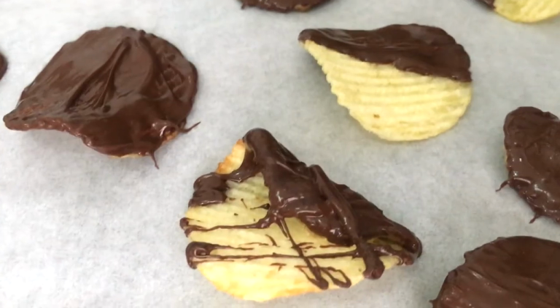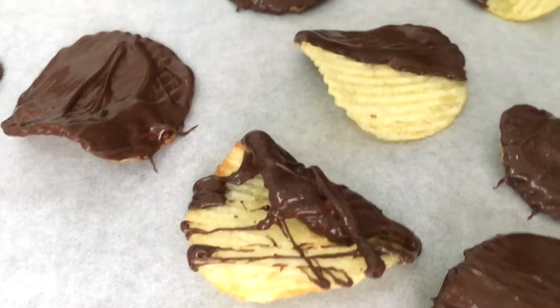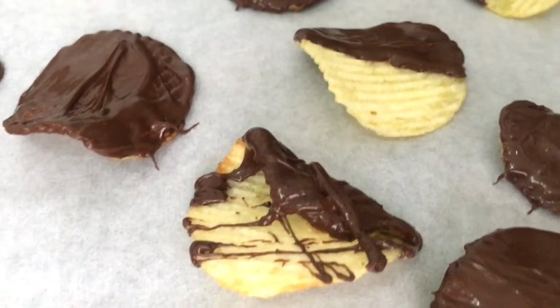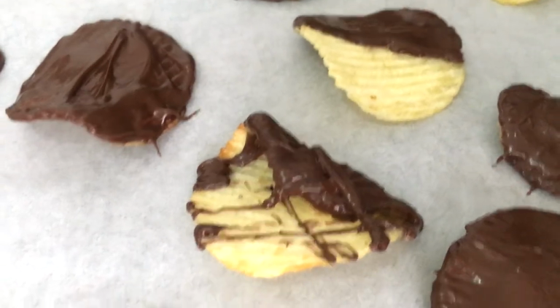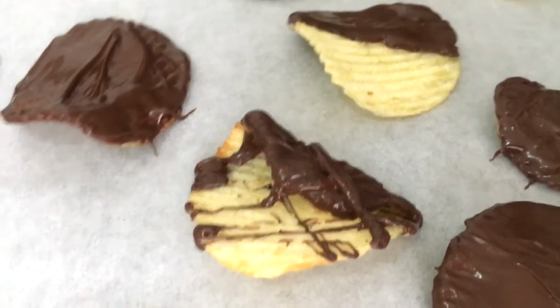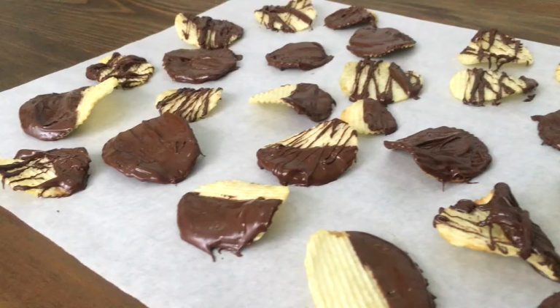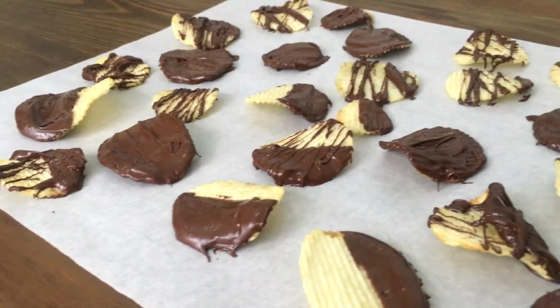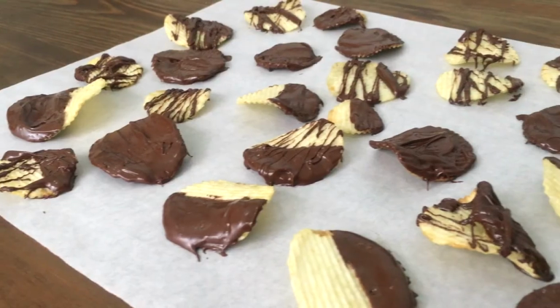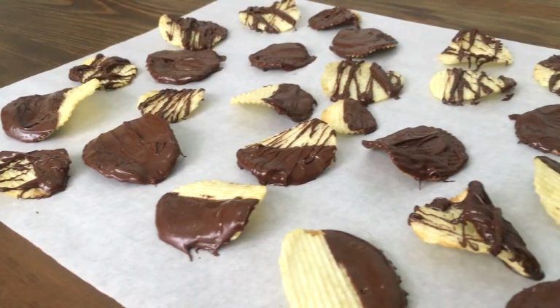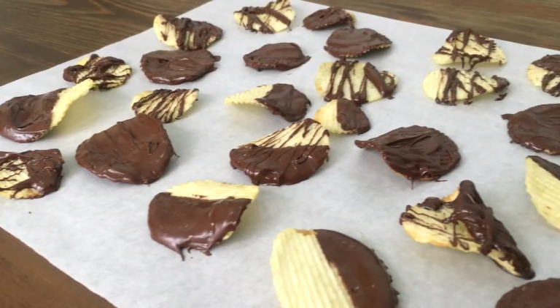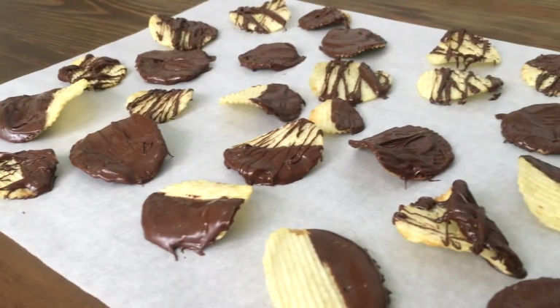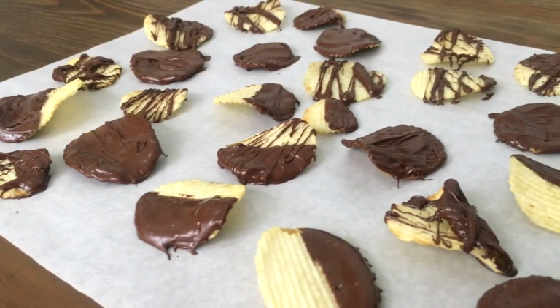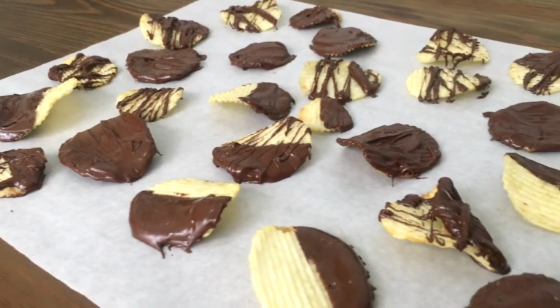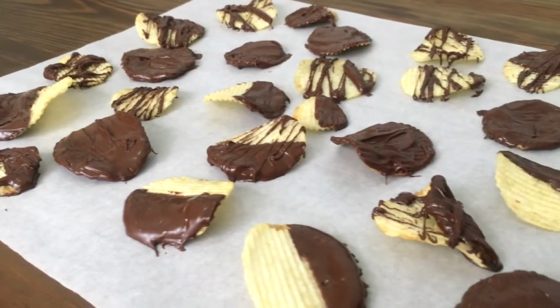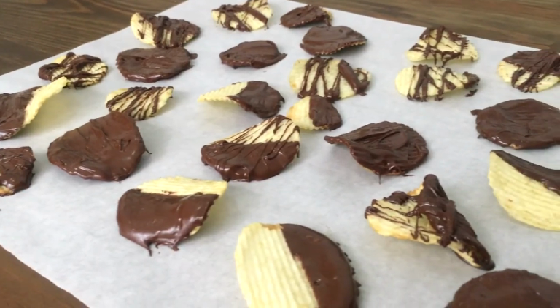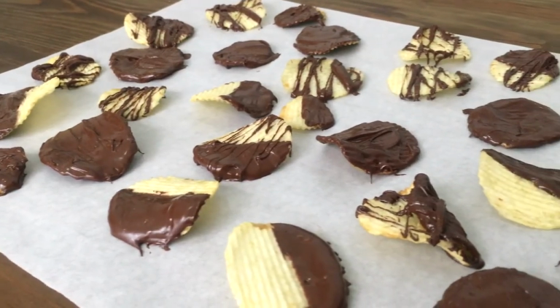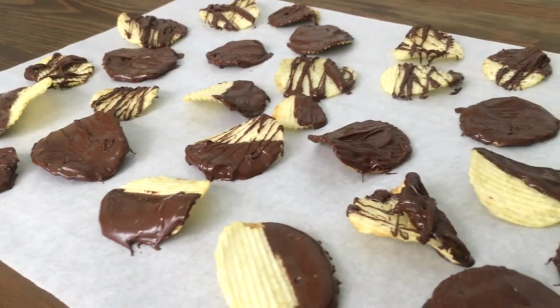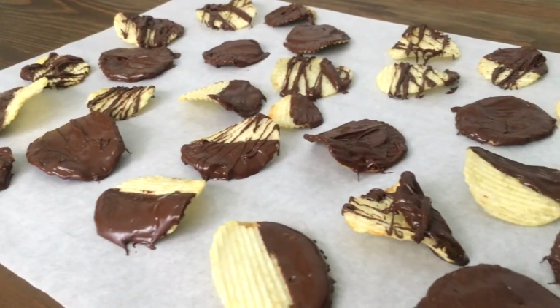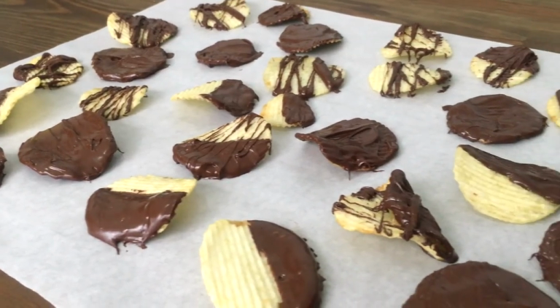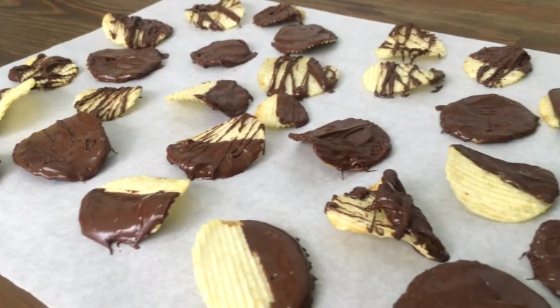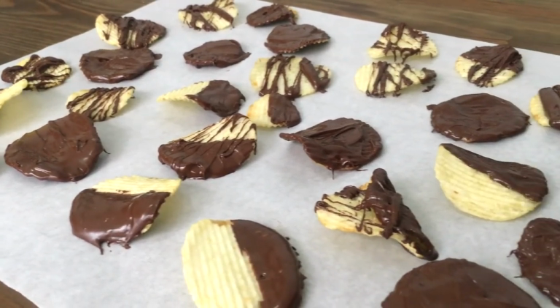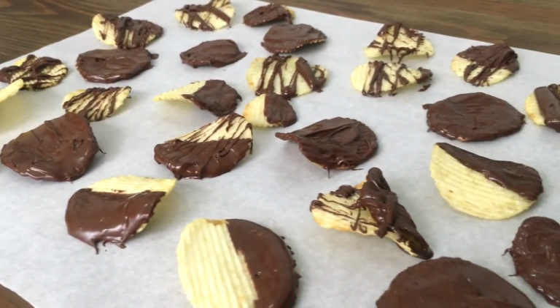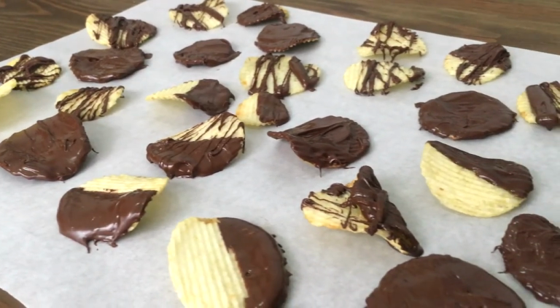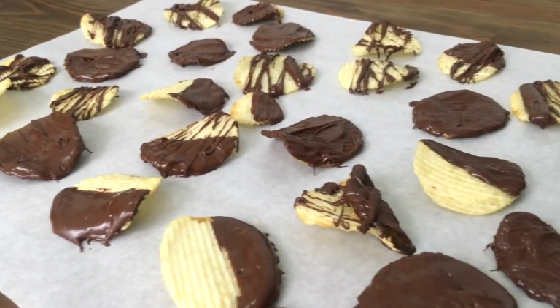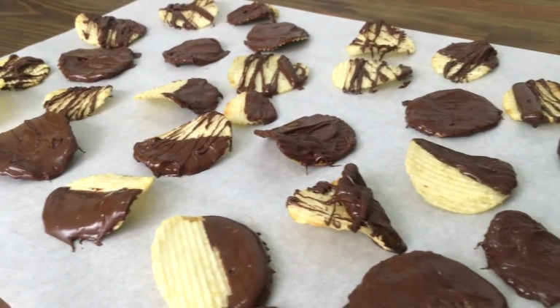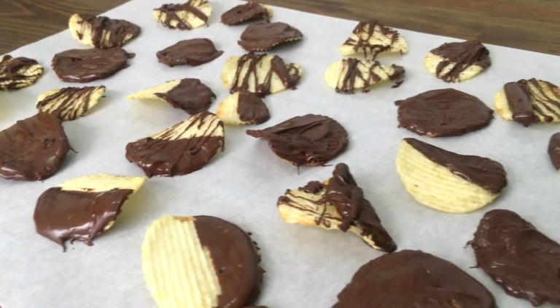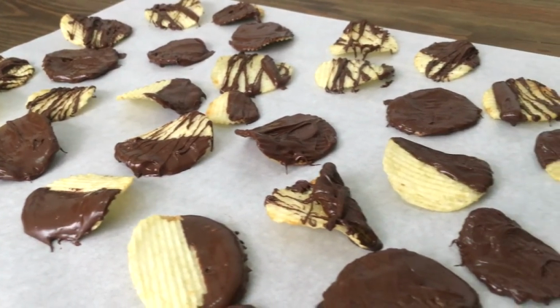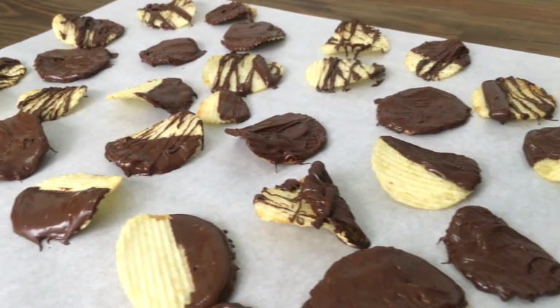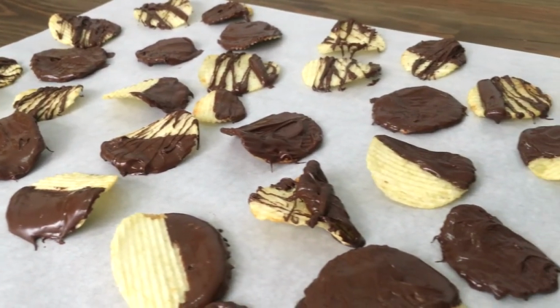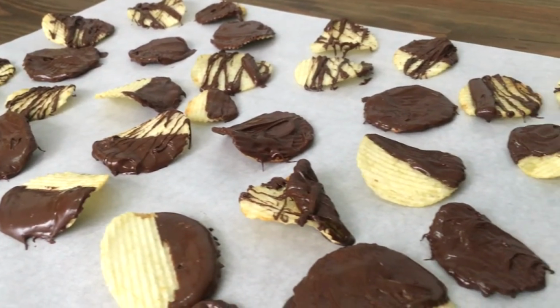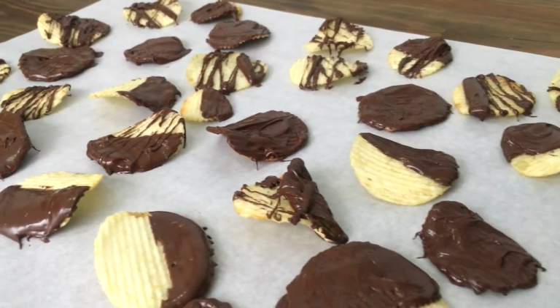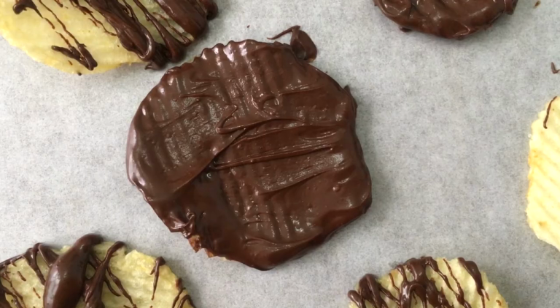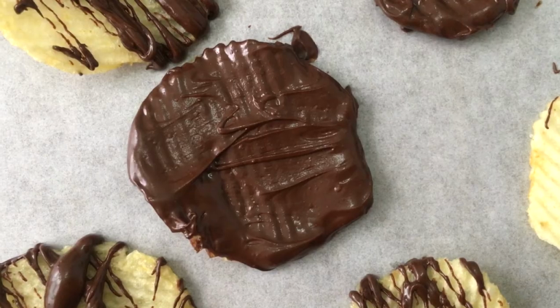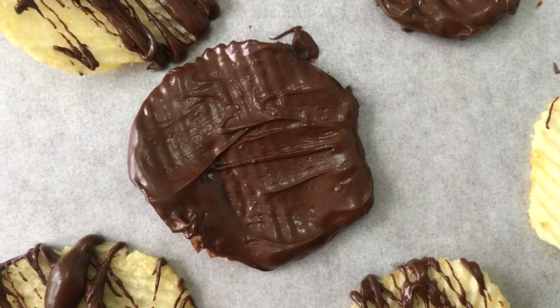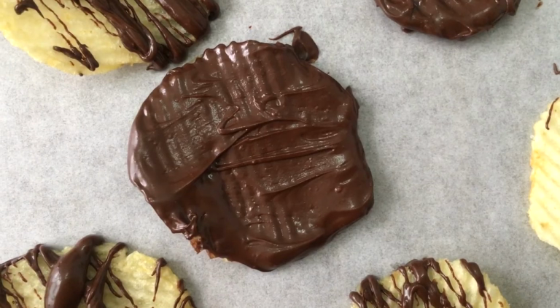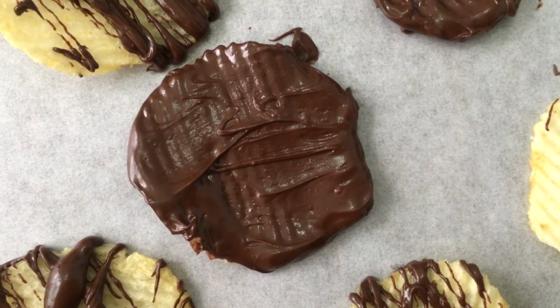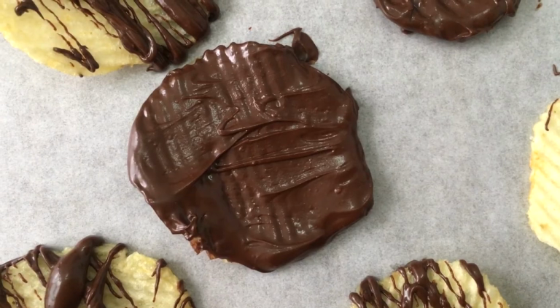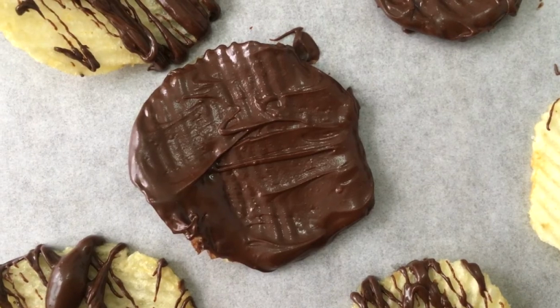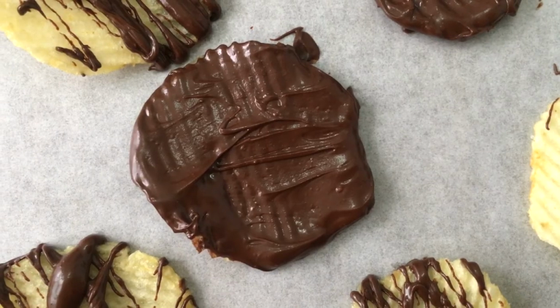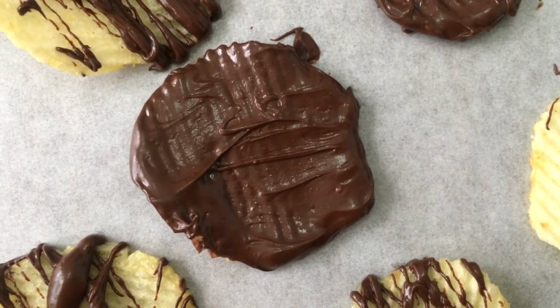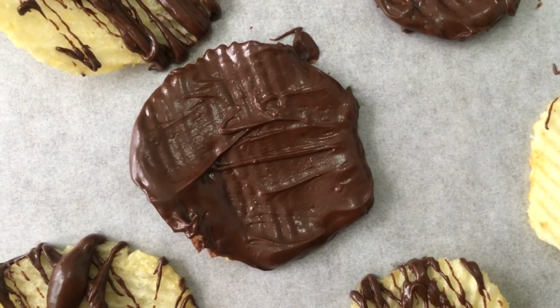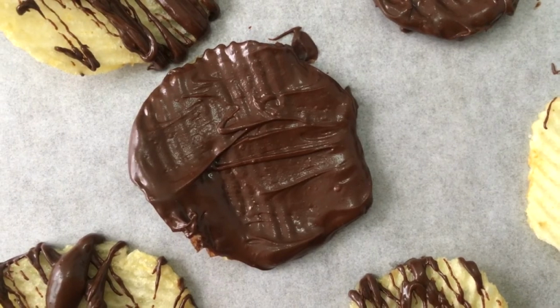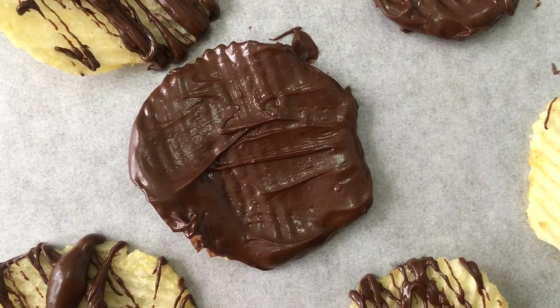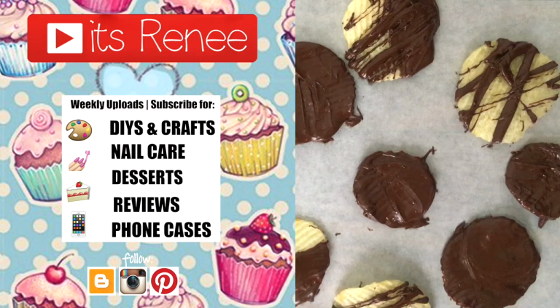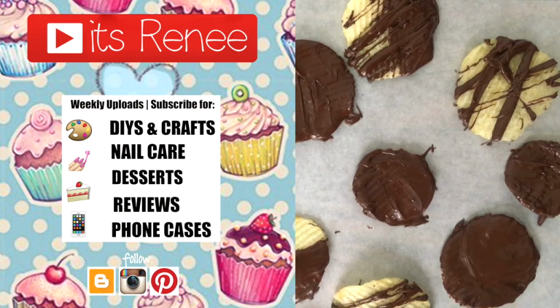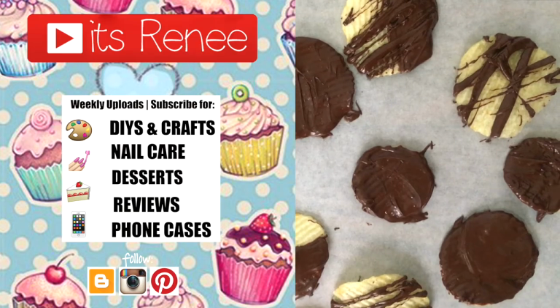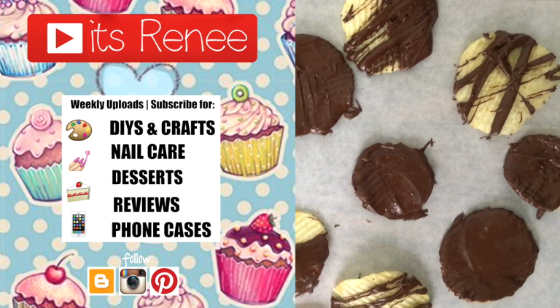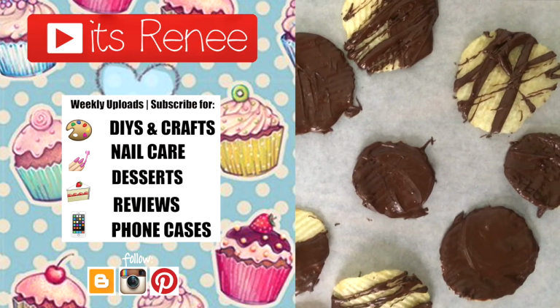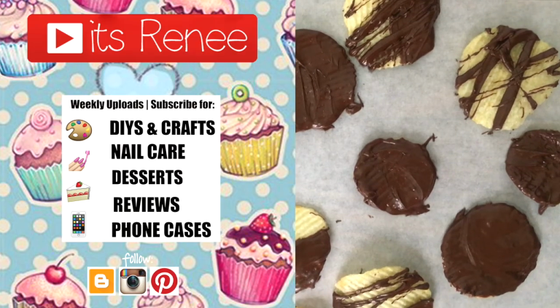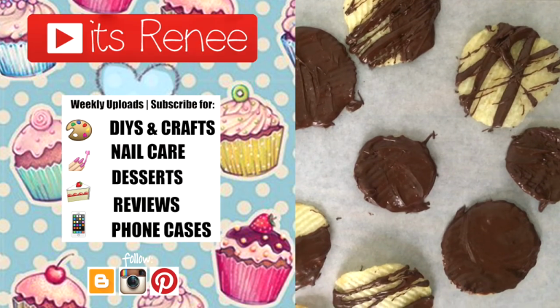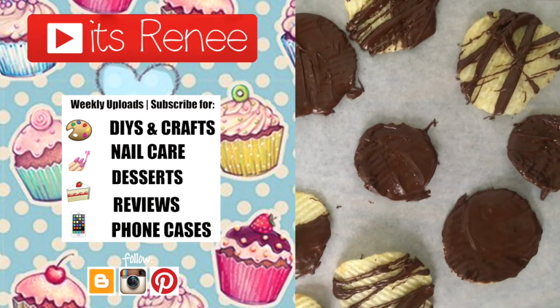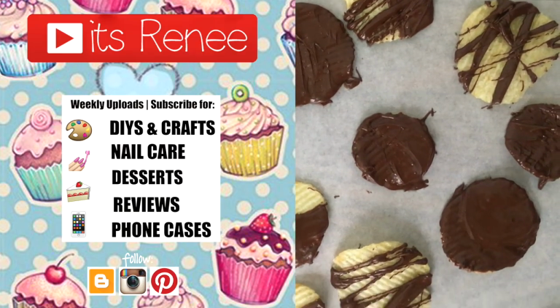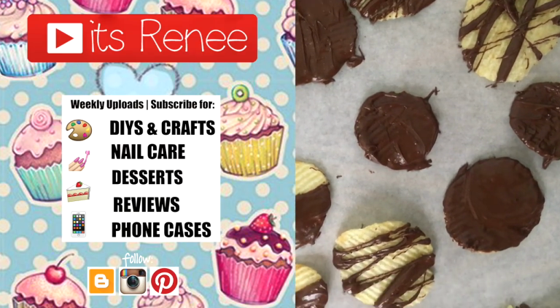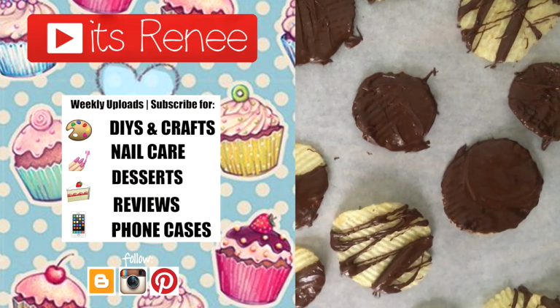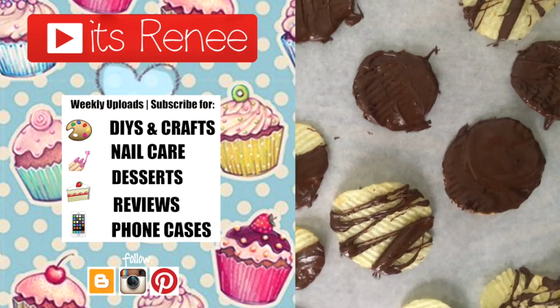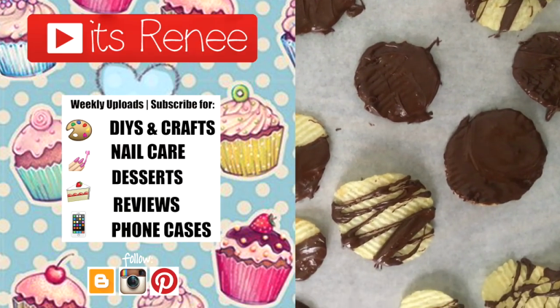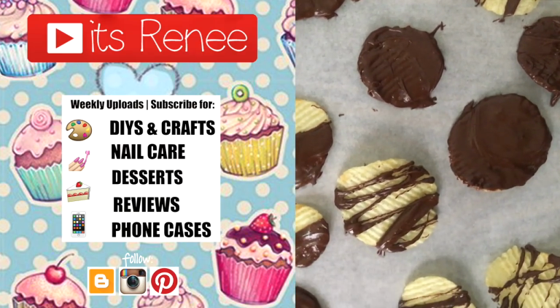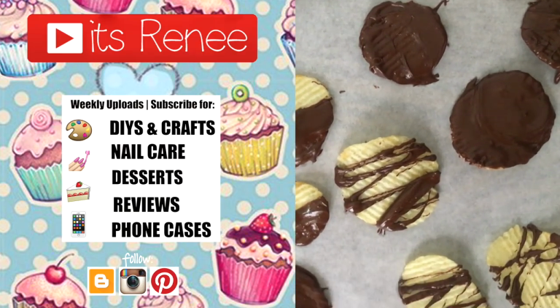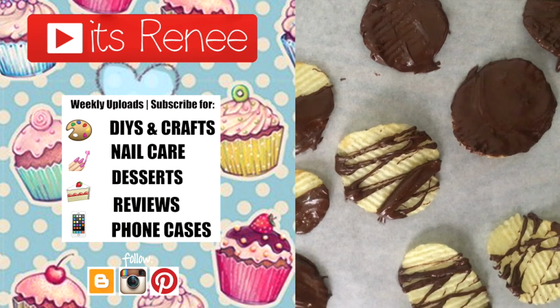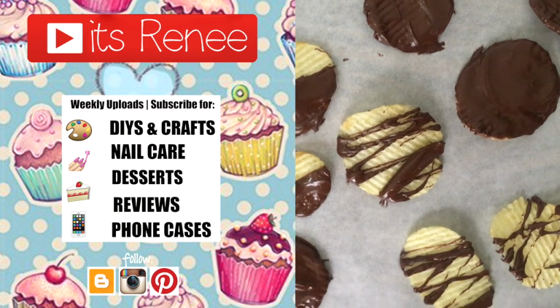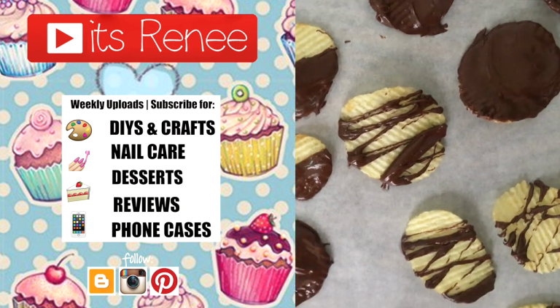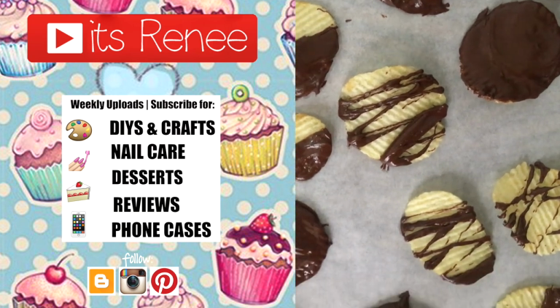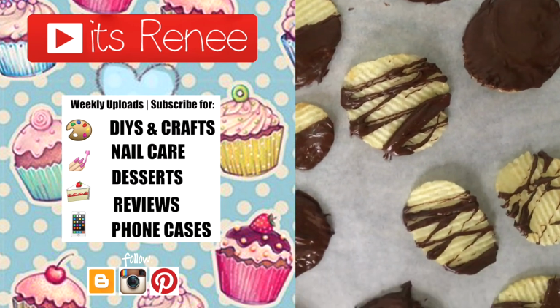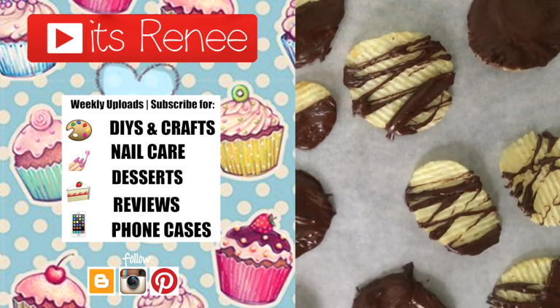A really fast, easy, and yummy recipe that I wanted to share with you — hopefully you liked it! If you did, don't forget to check out more easy desserts like this on my channel, subscribe for more, and share this. Thank you so much for watching, talk to you later, take care, bye!